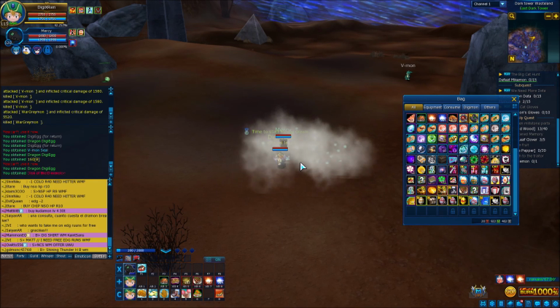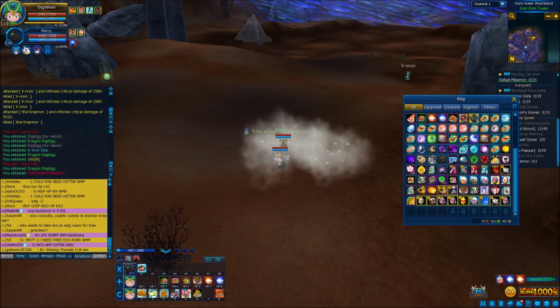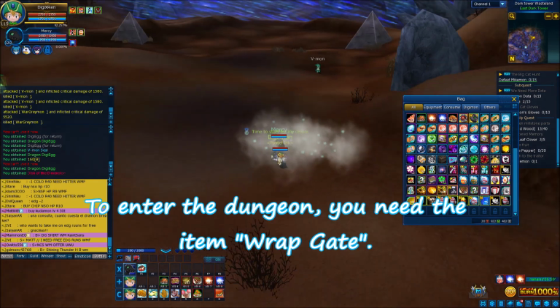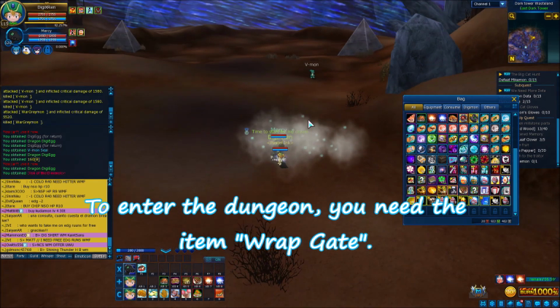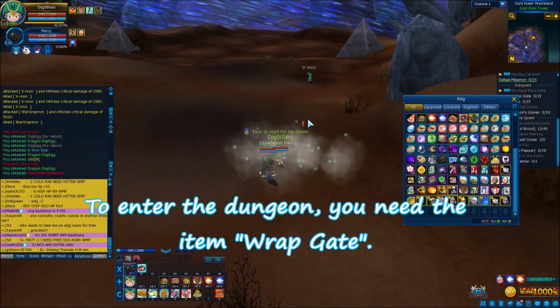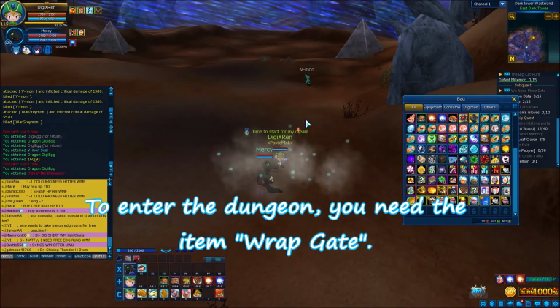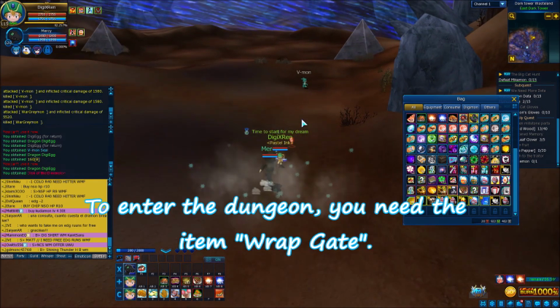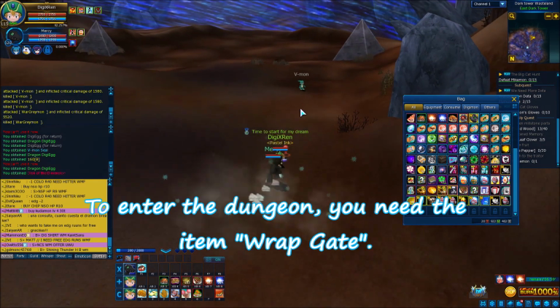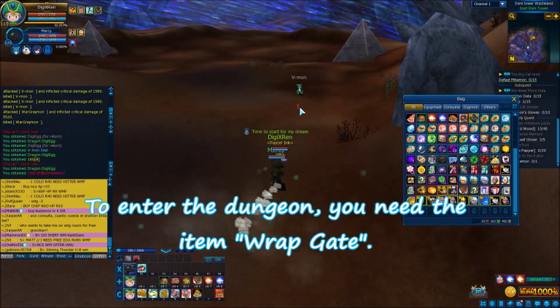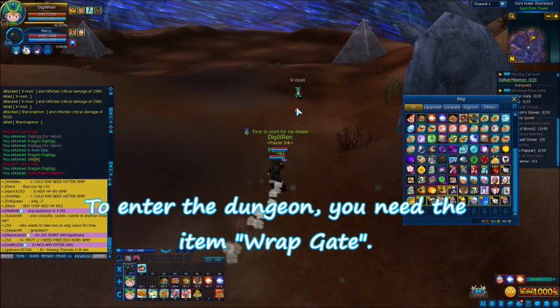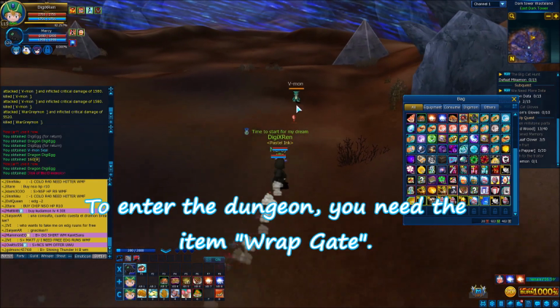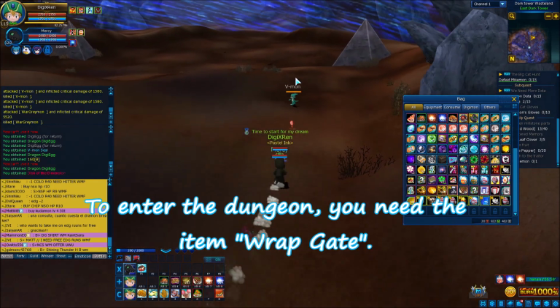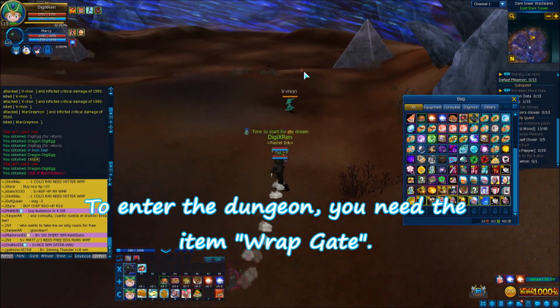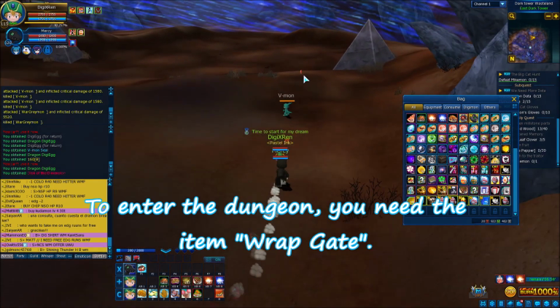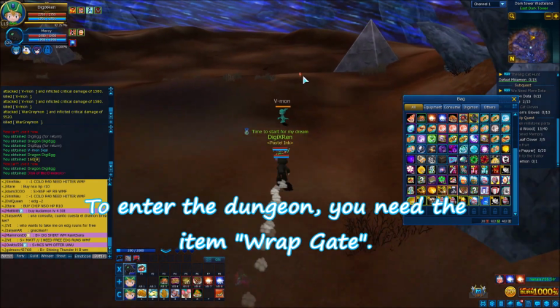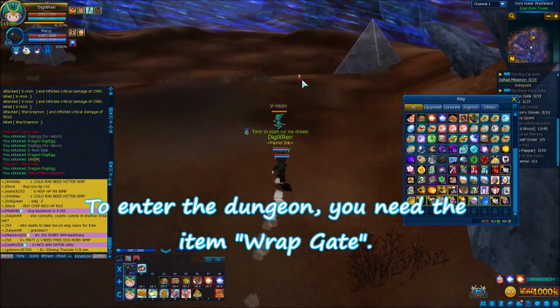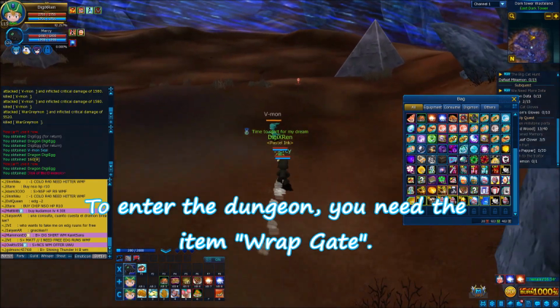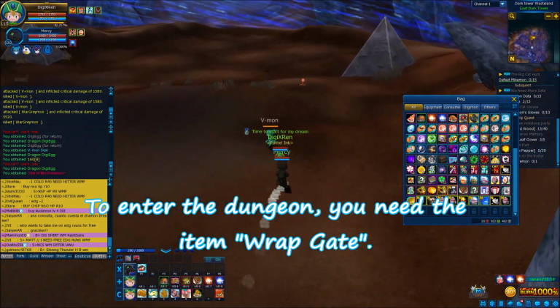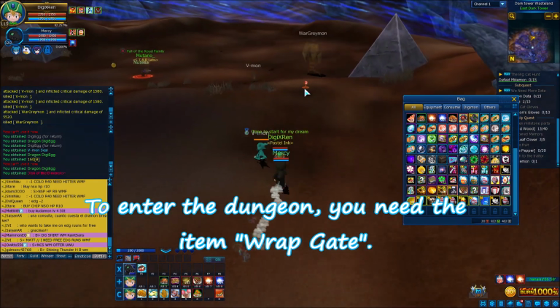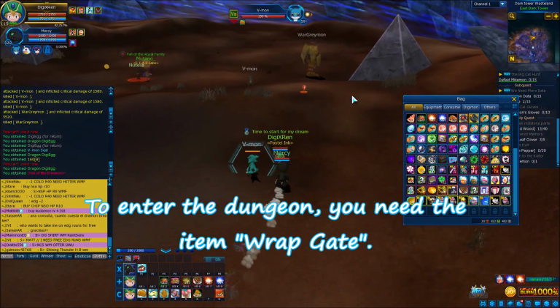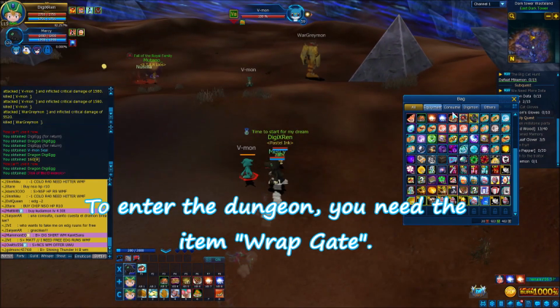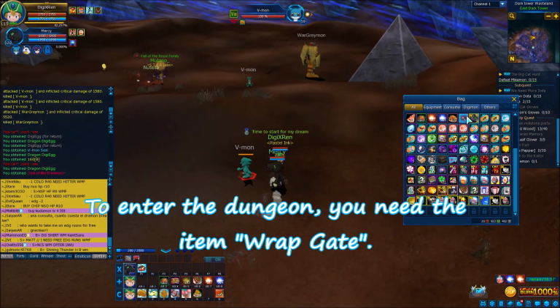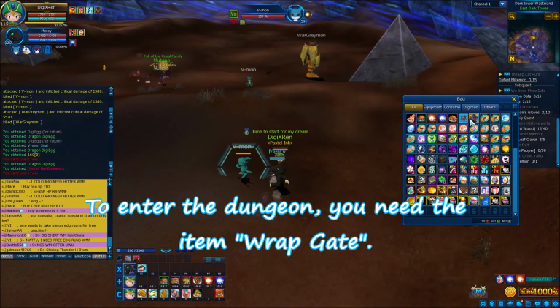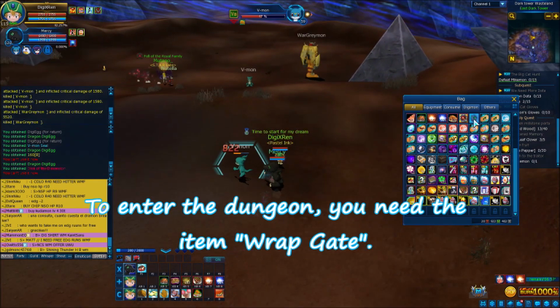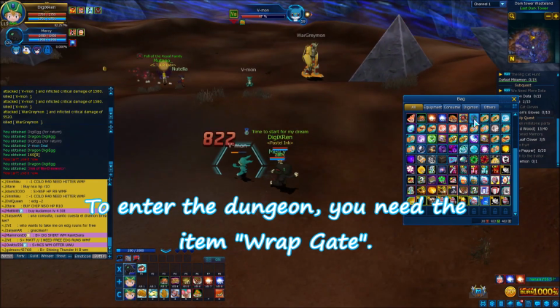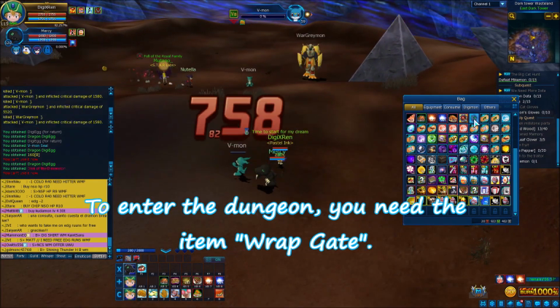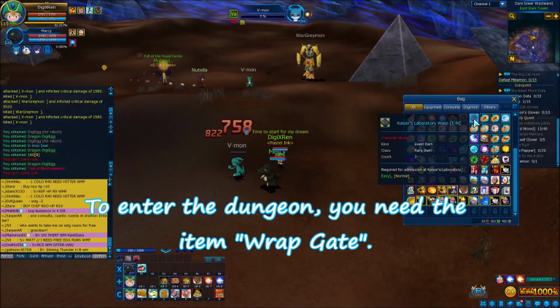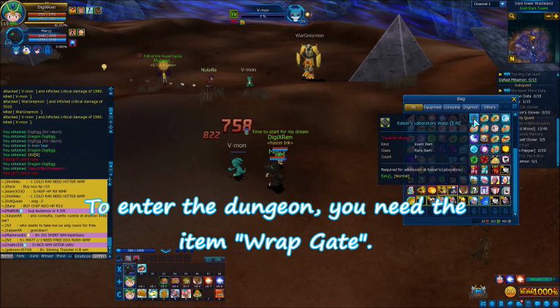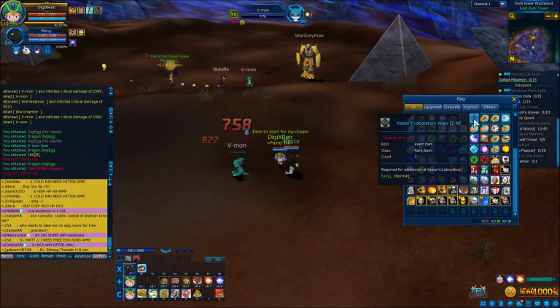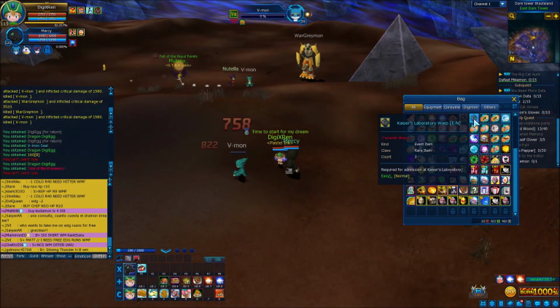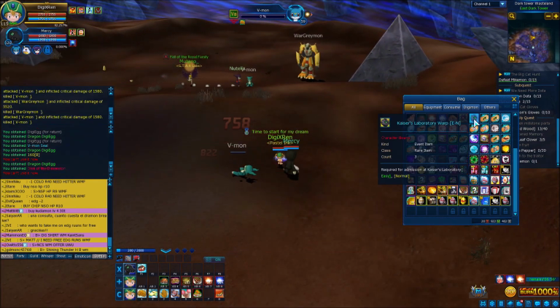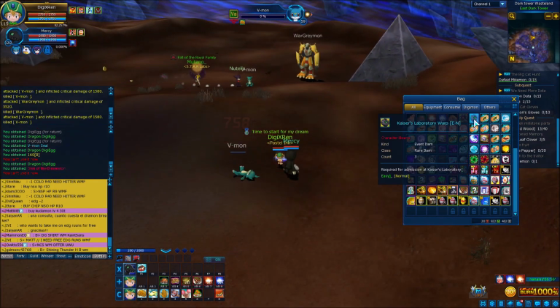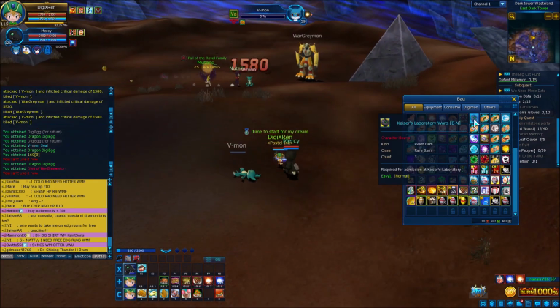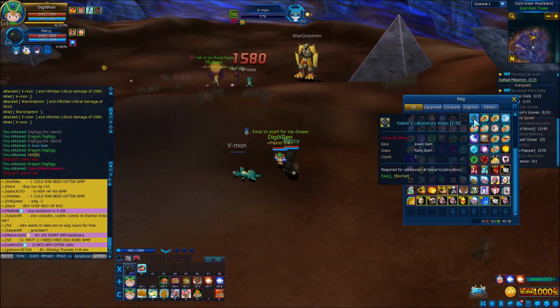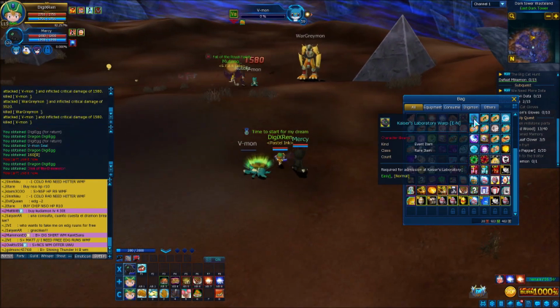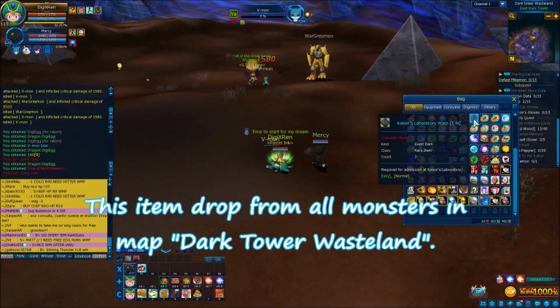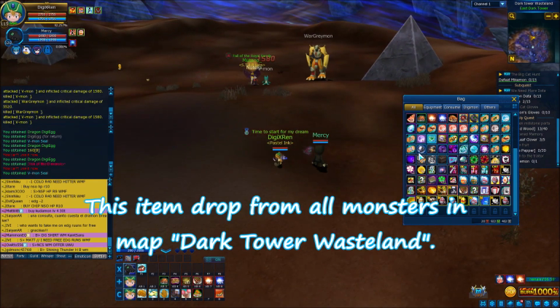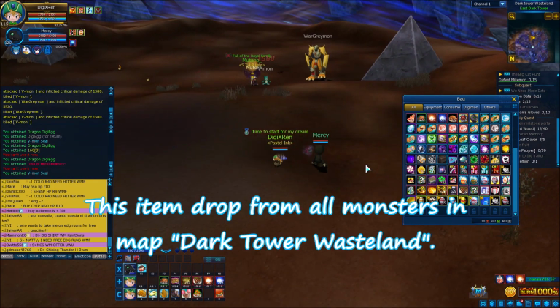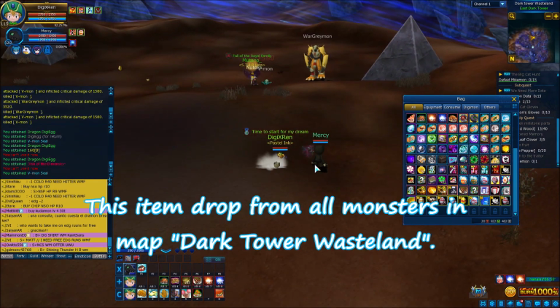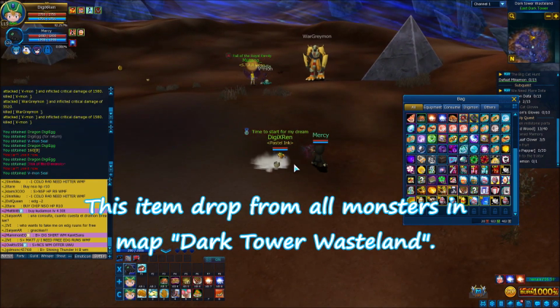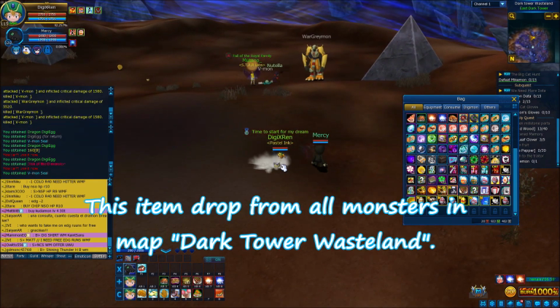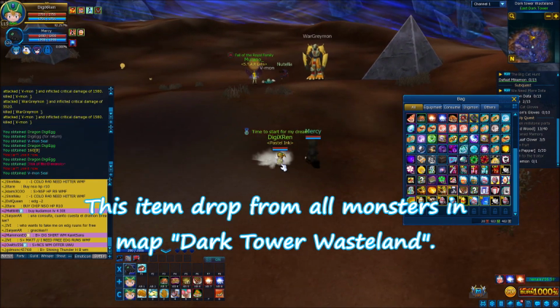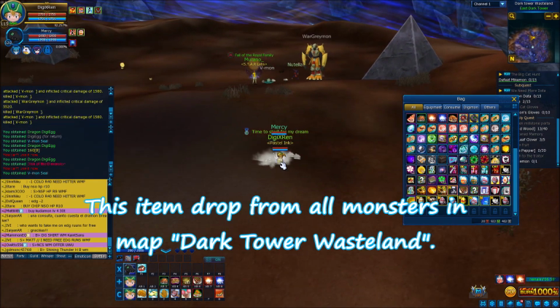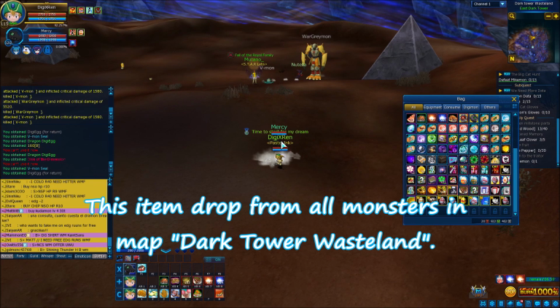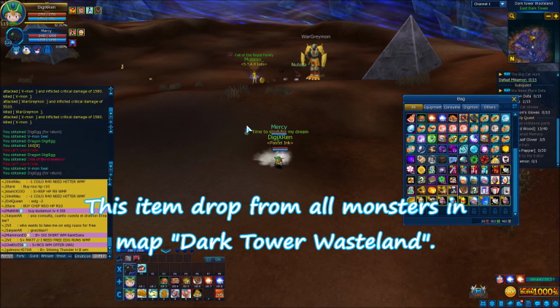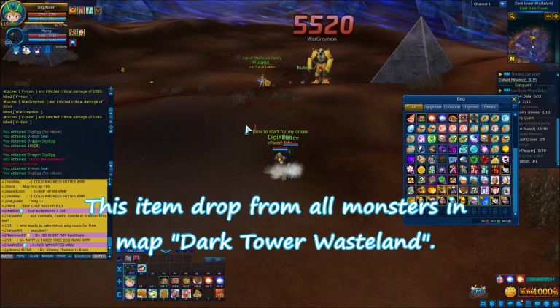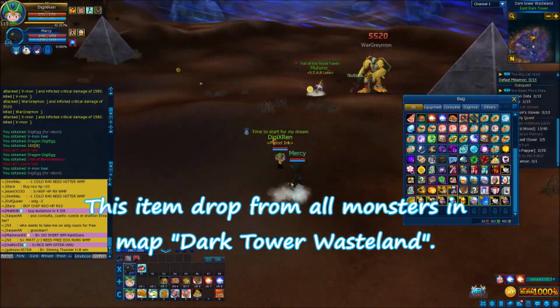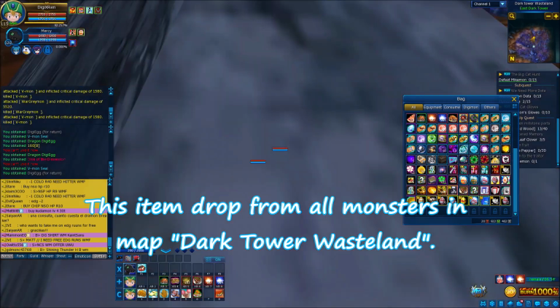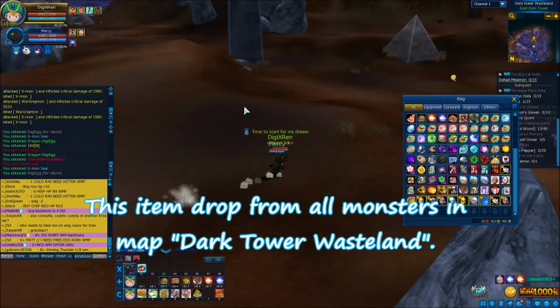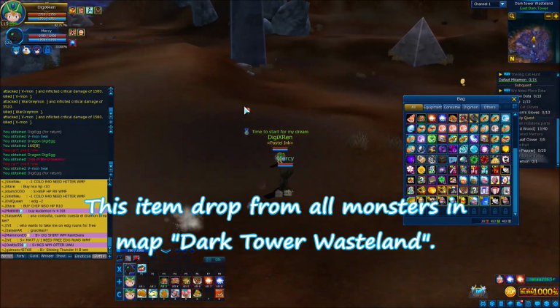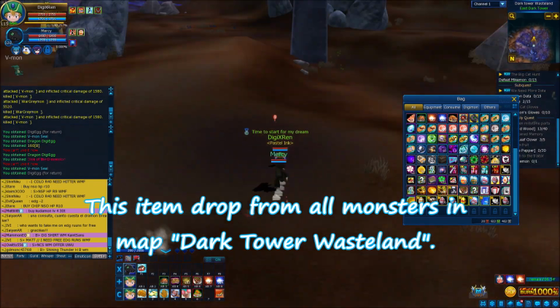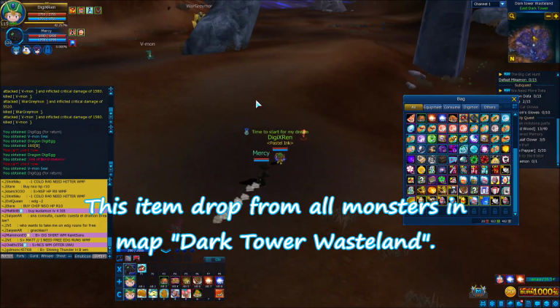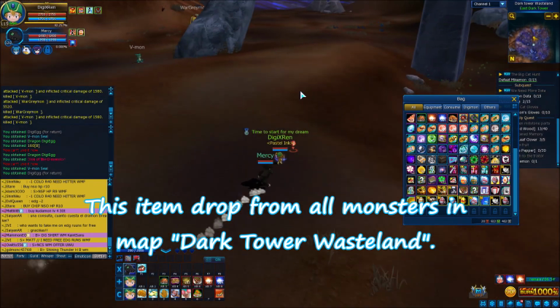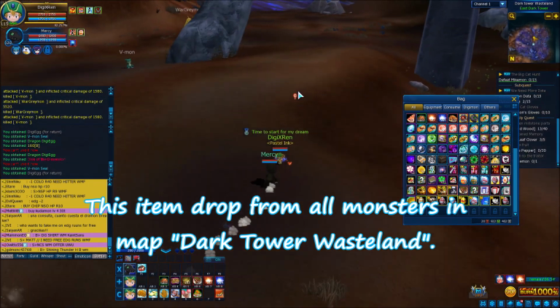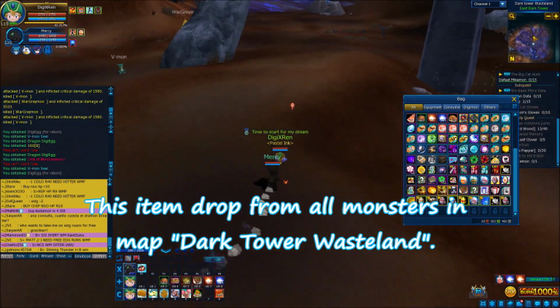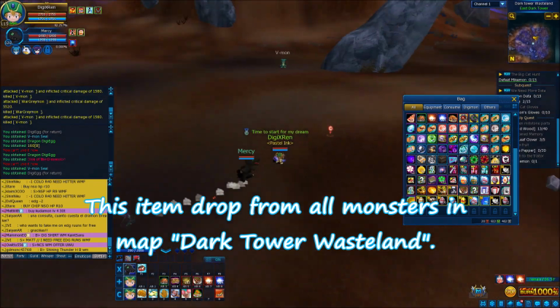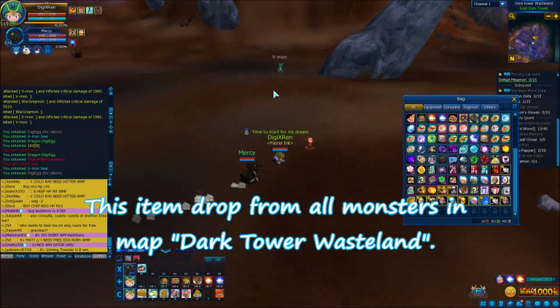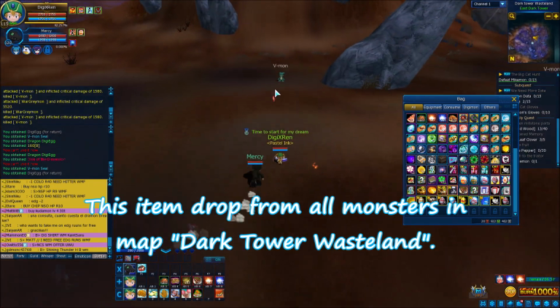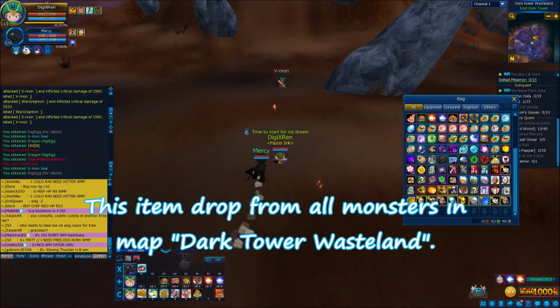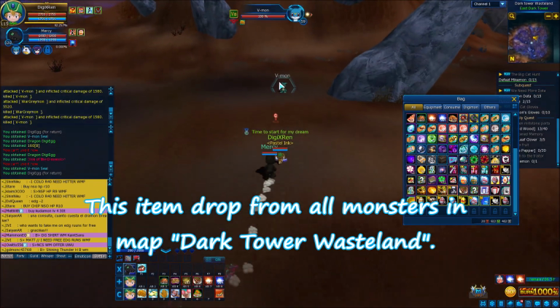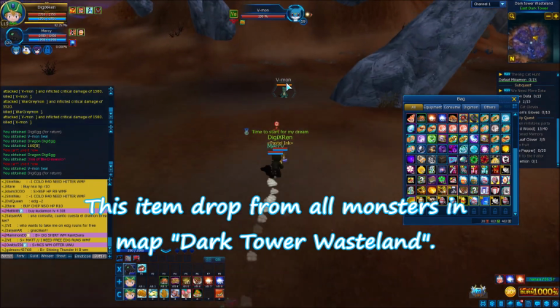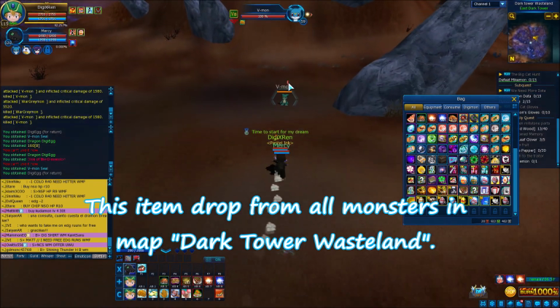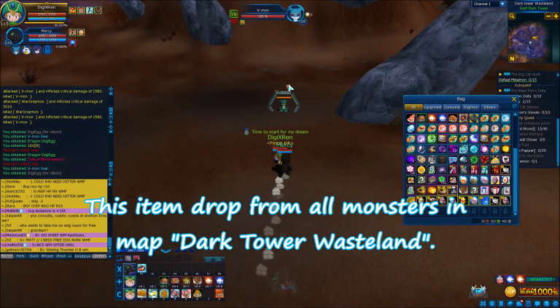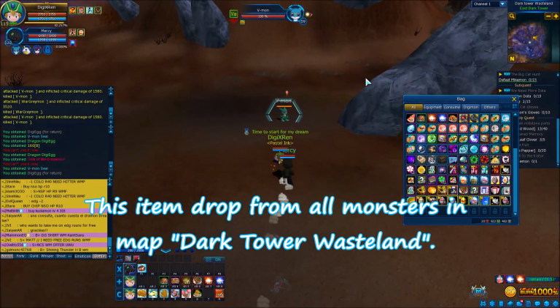To enter the dungeon, you need the item Wrap Gate. This item drops from all monsters in the map Dark Tower Wasteland.